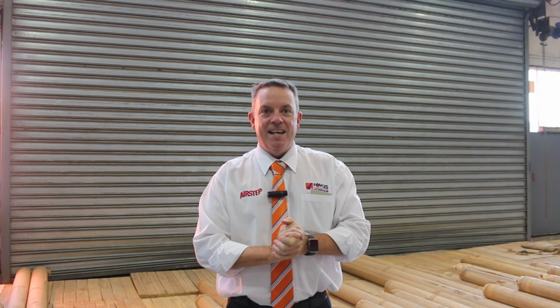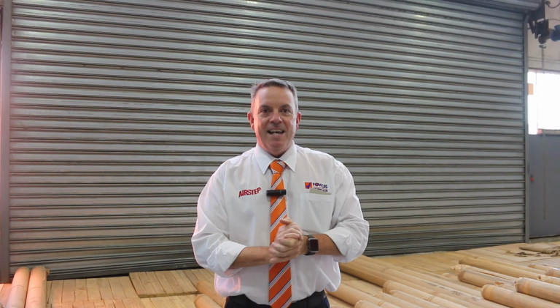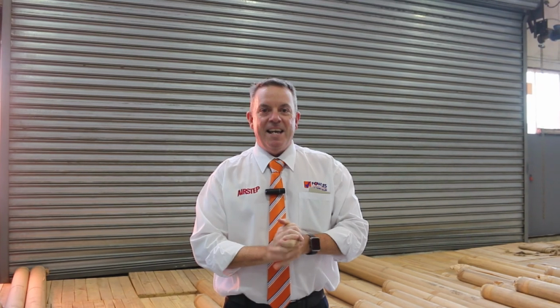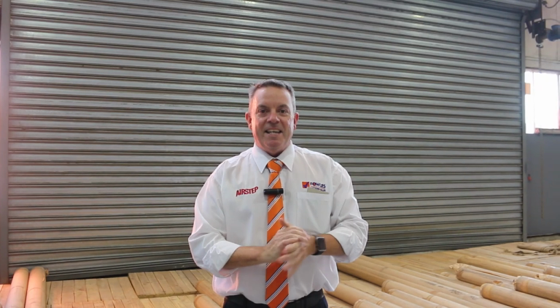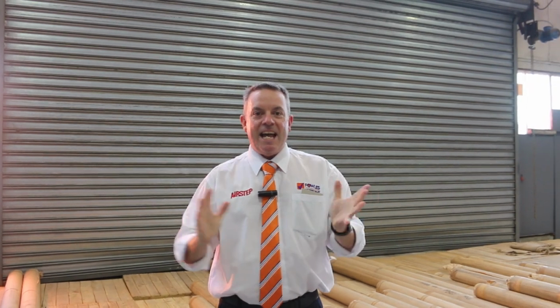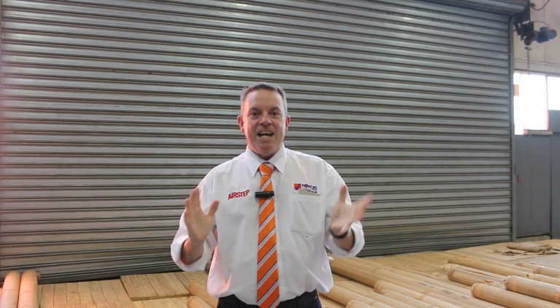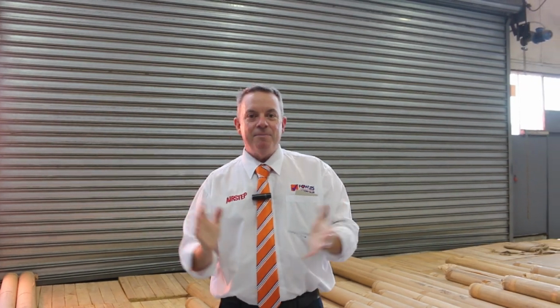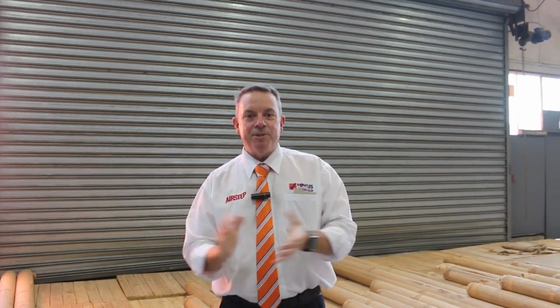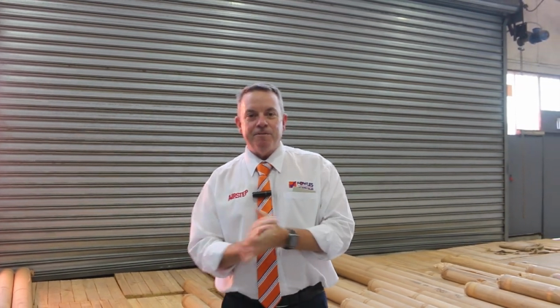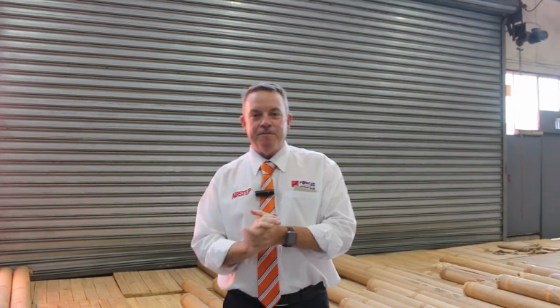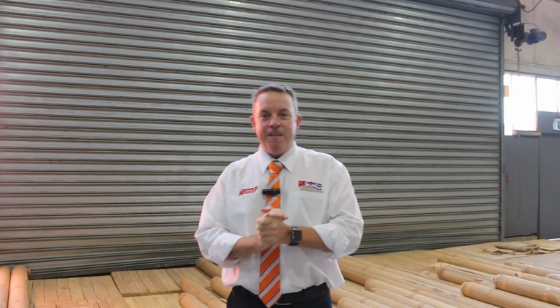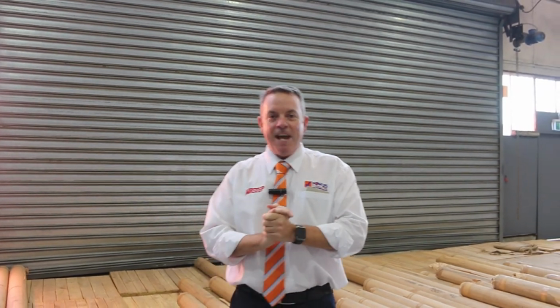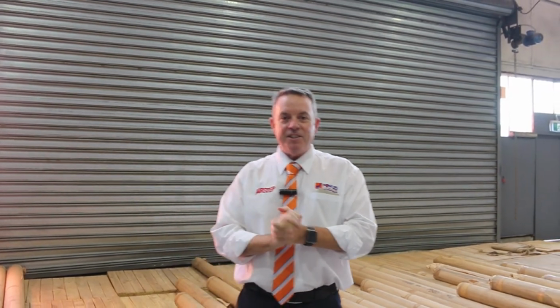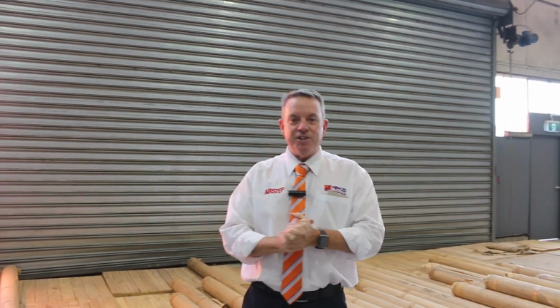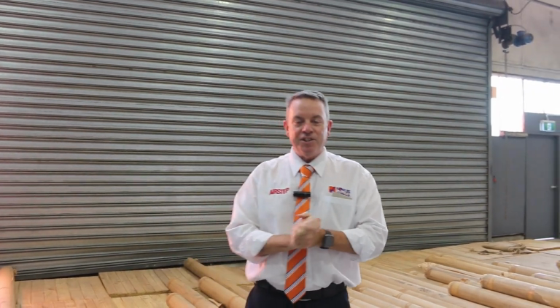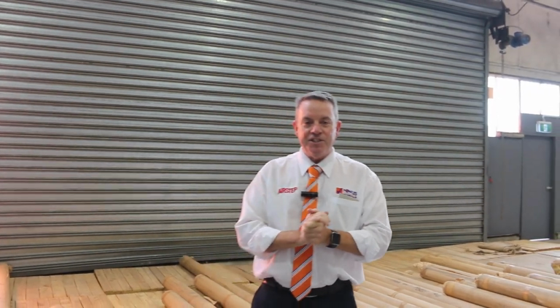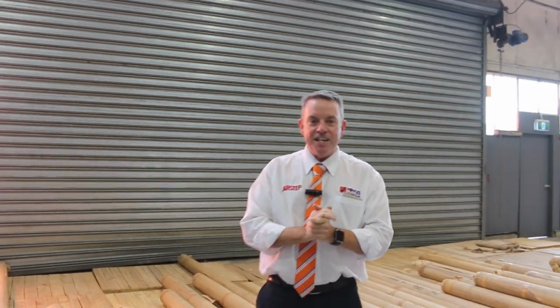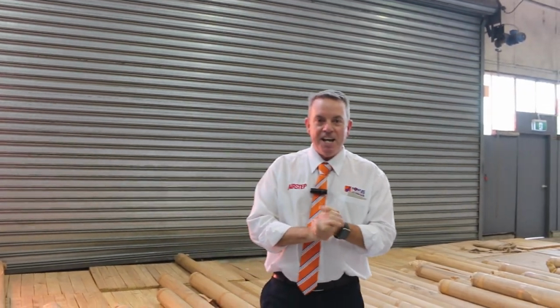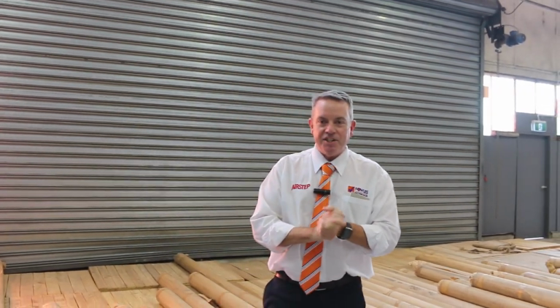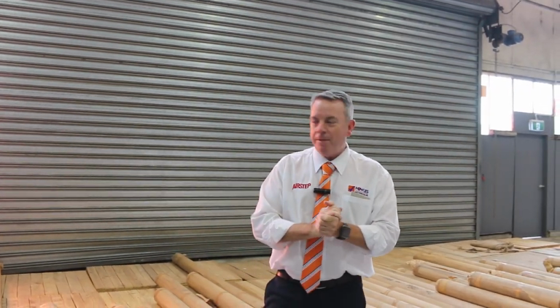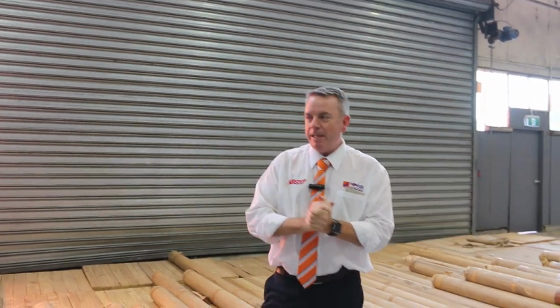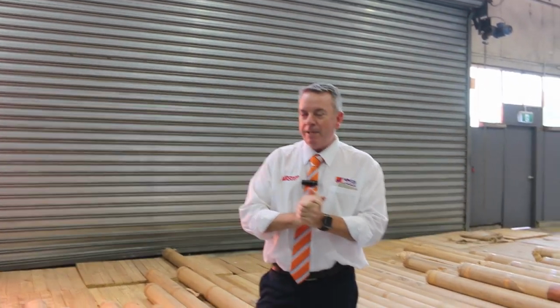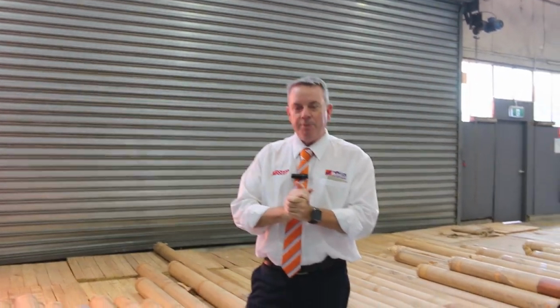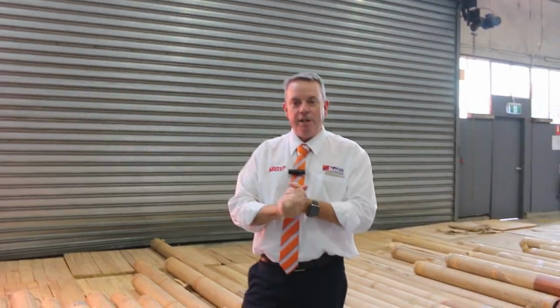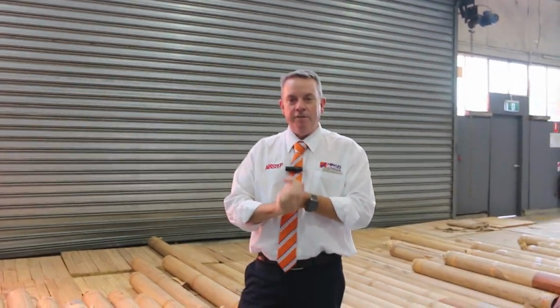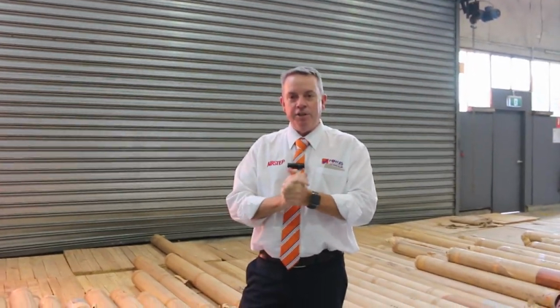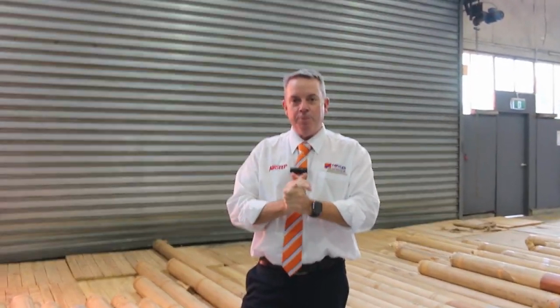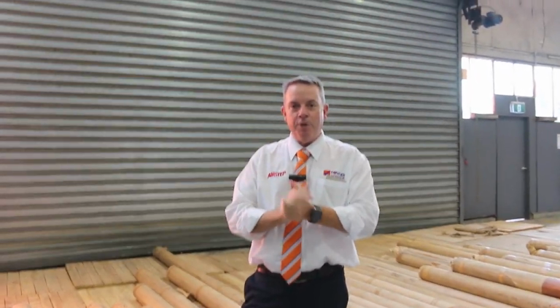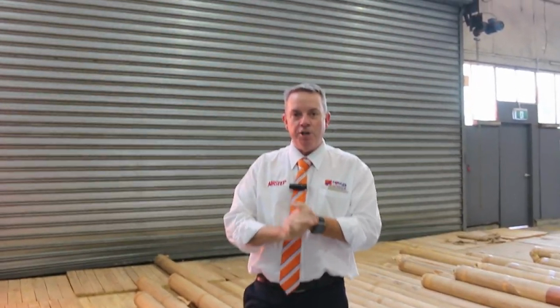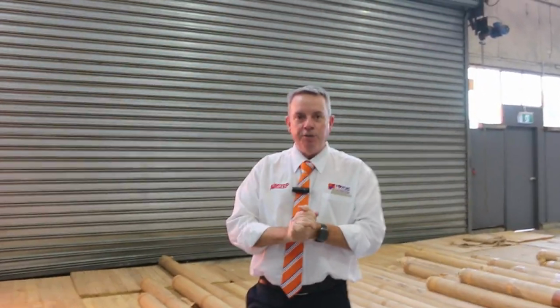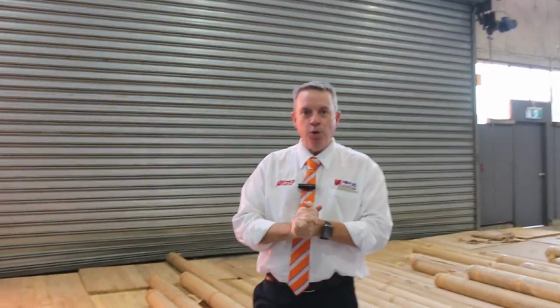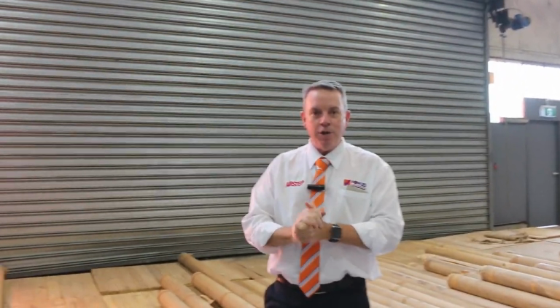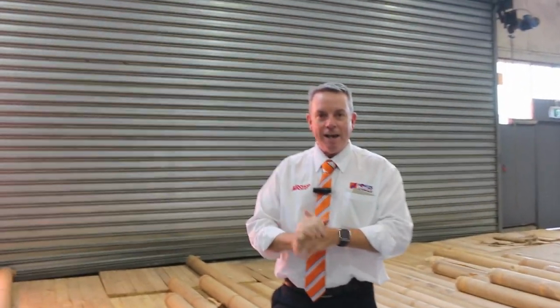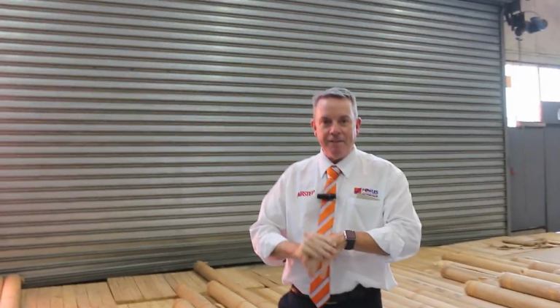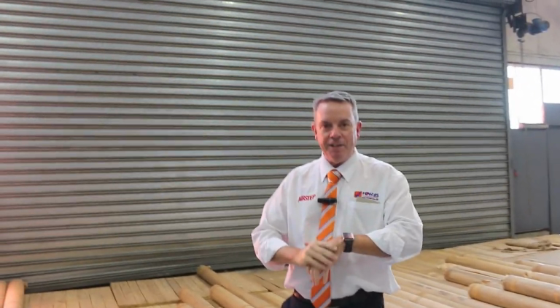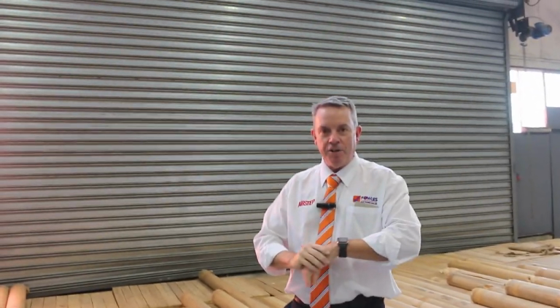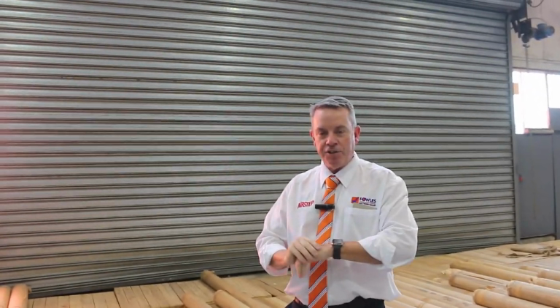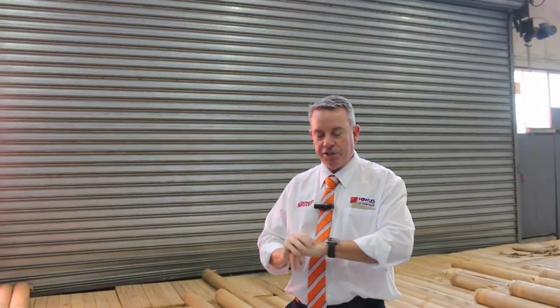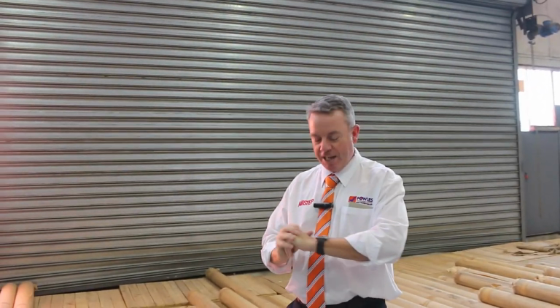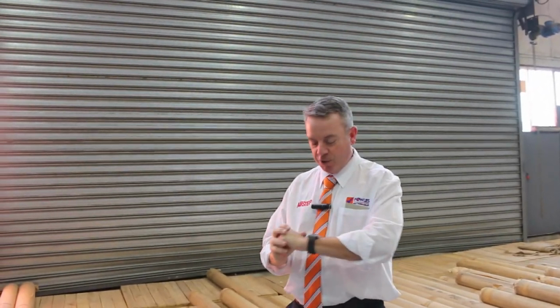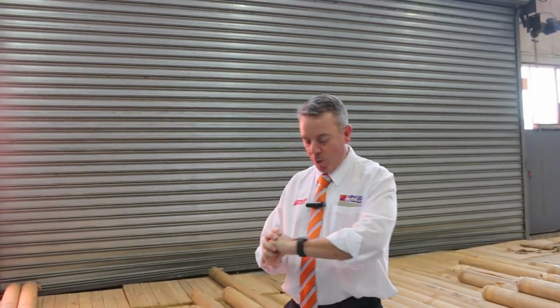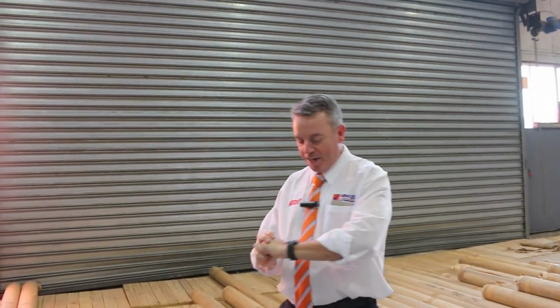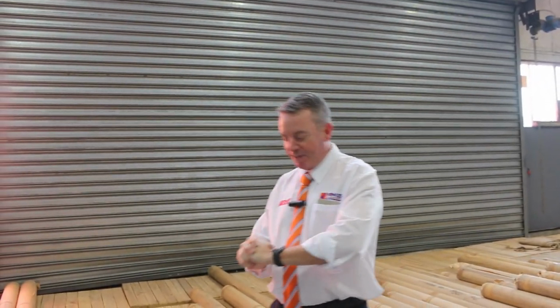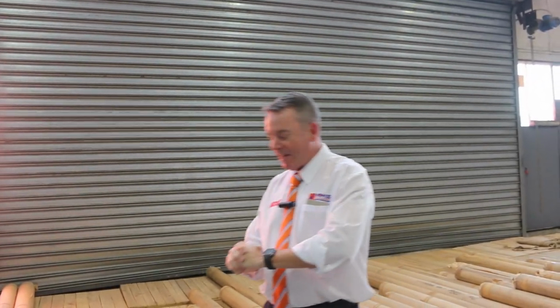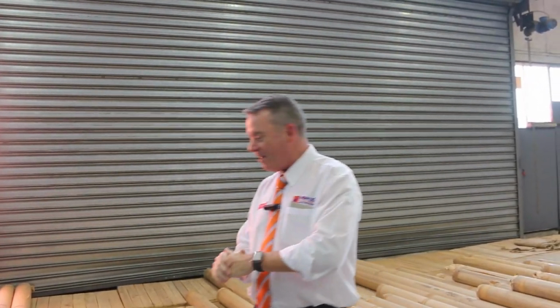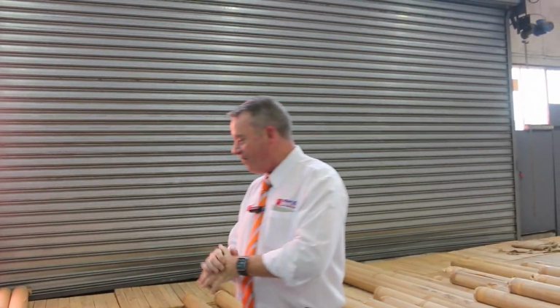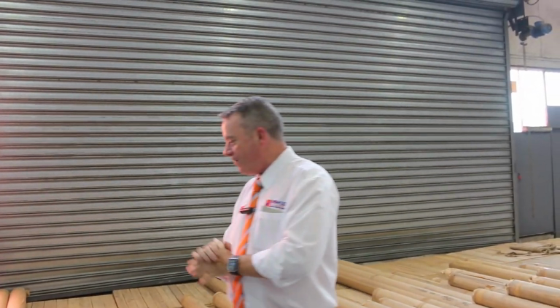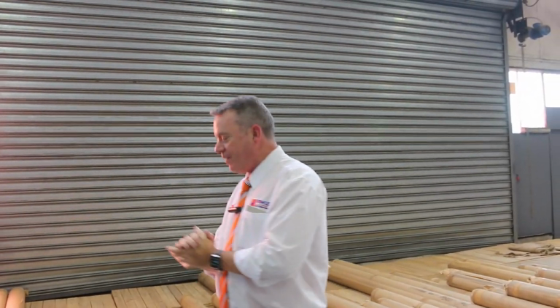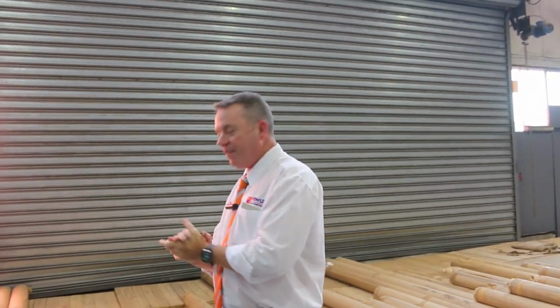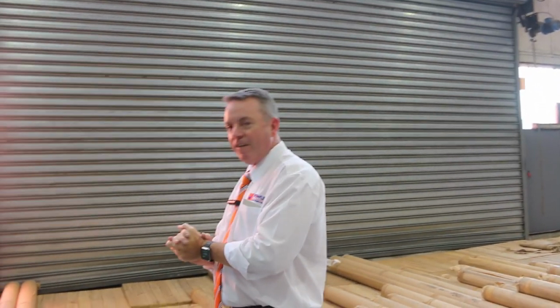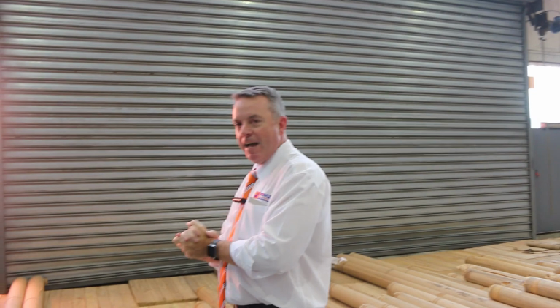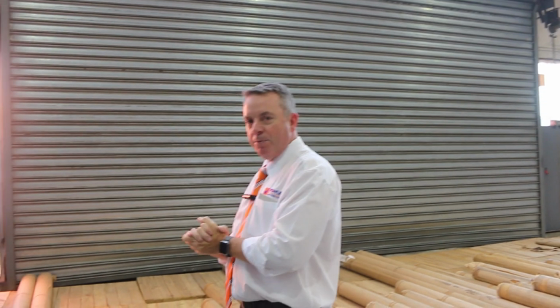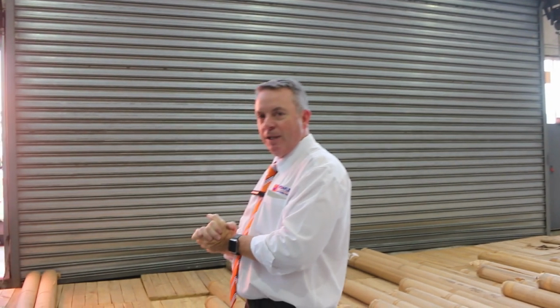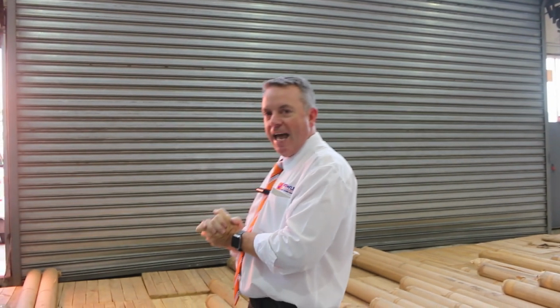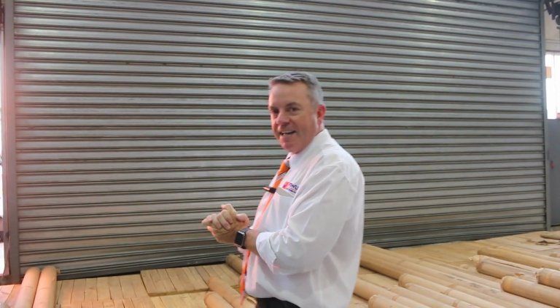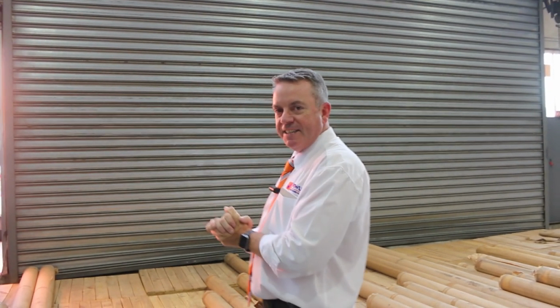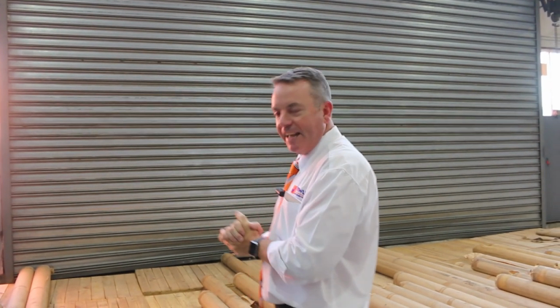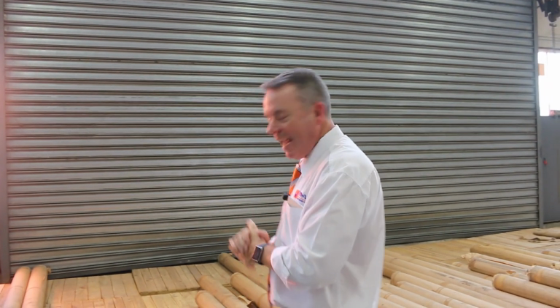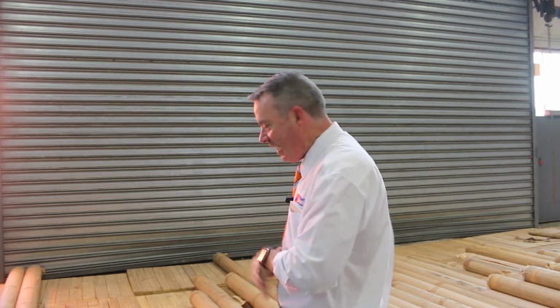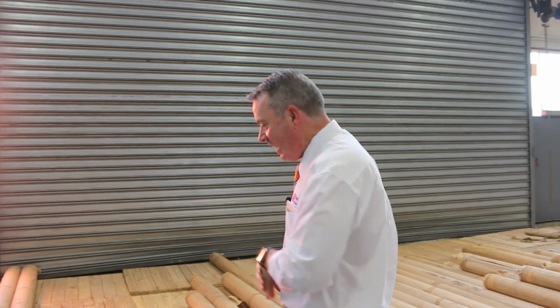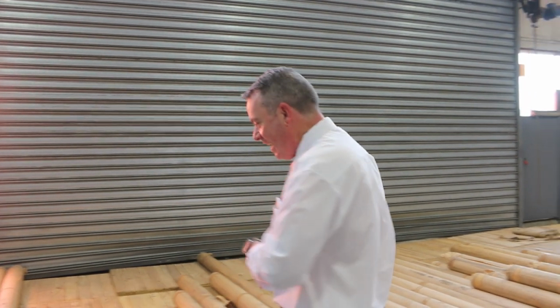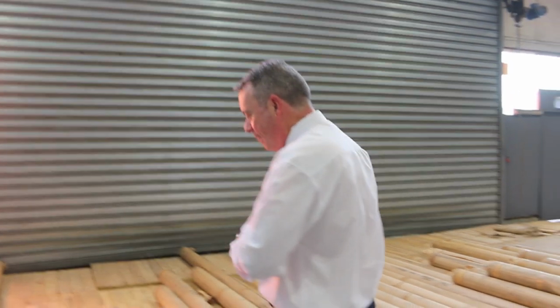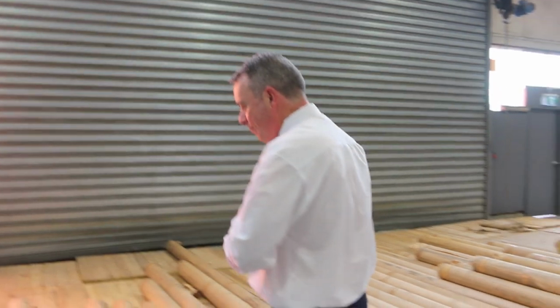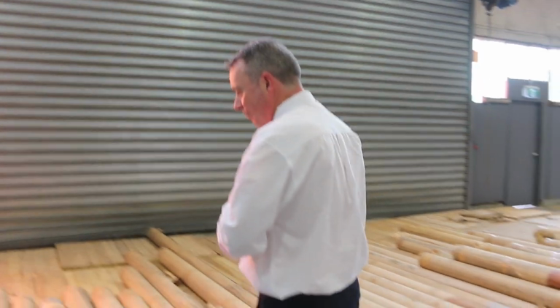G'day, I'm John from Fowls Auction Sales. I'm here to preview tomorrow's floor covering auction. That's Wednesday the 5th of April at 10 a.m.